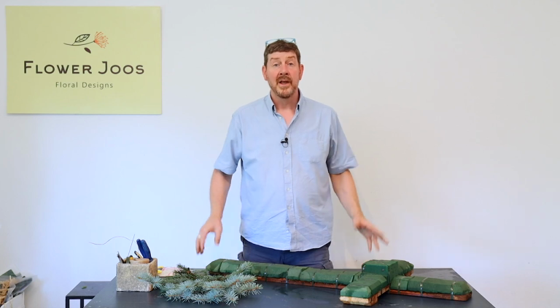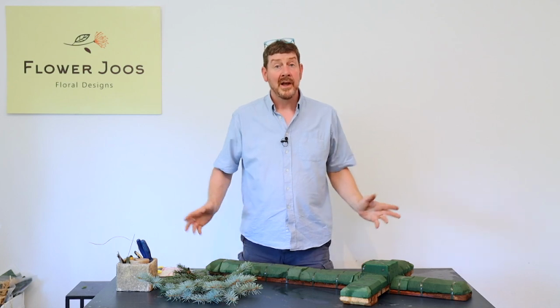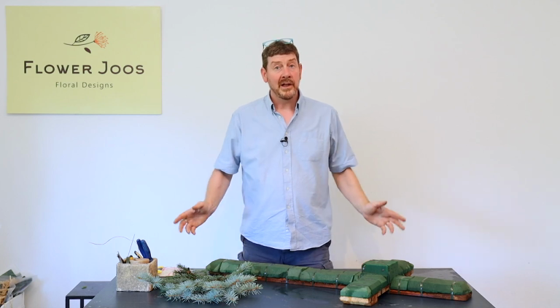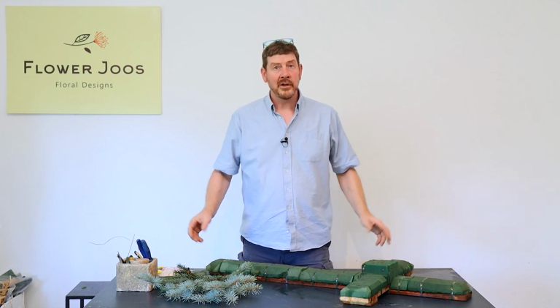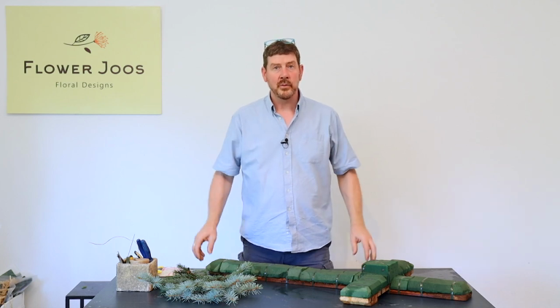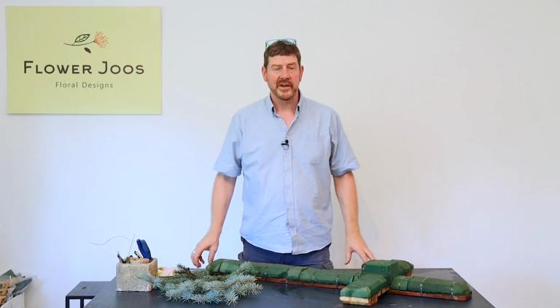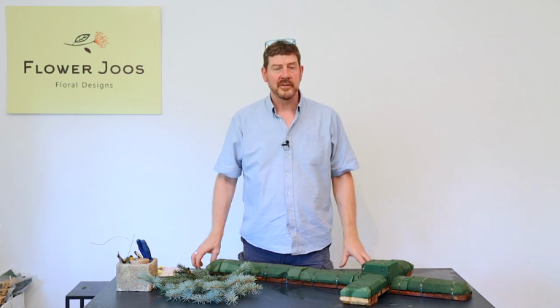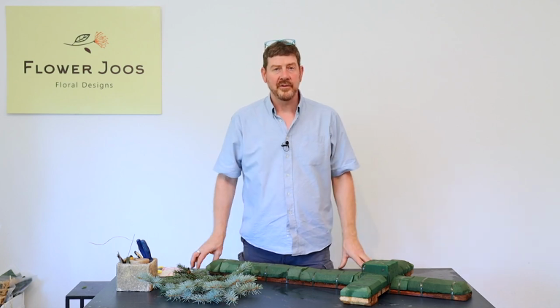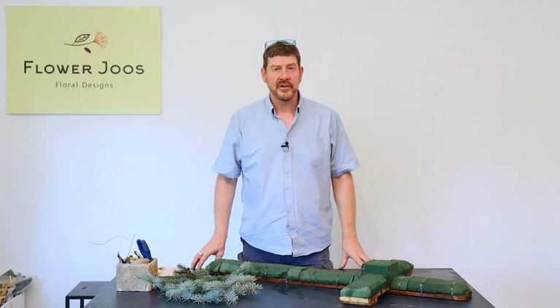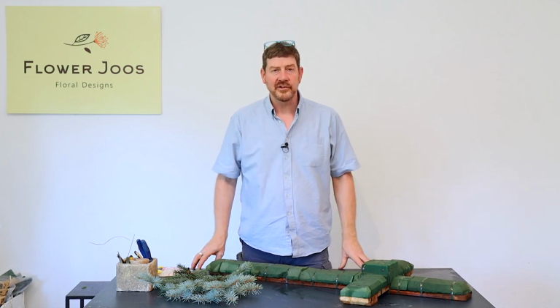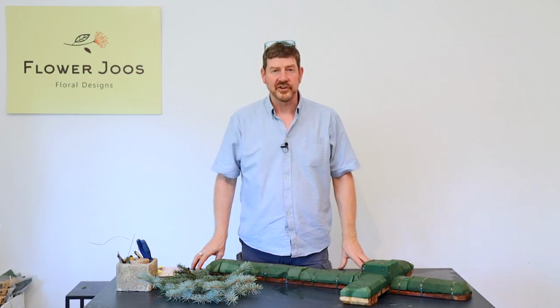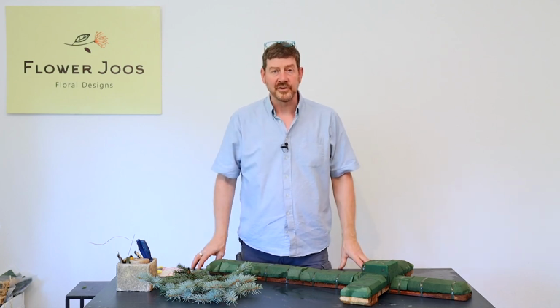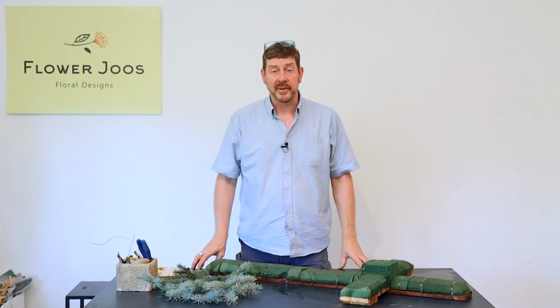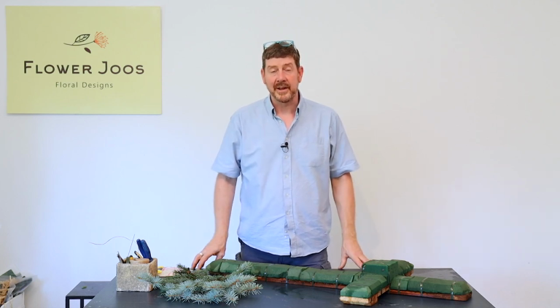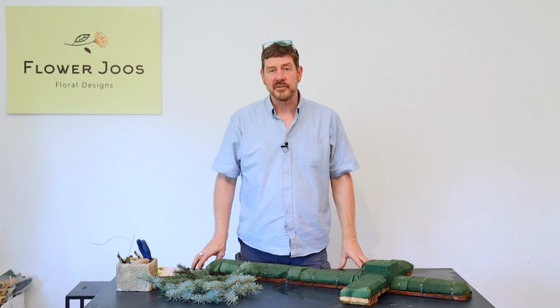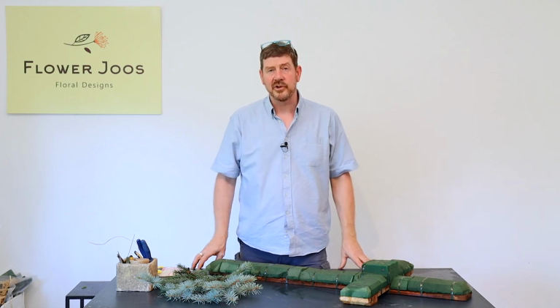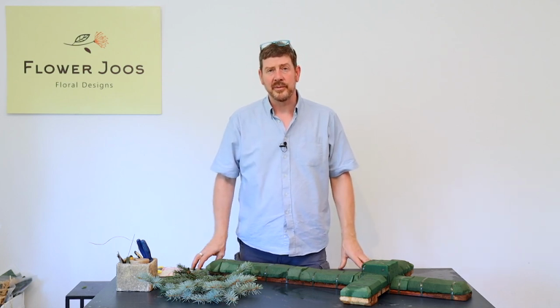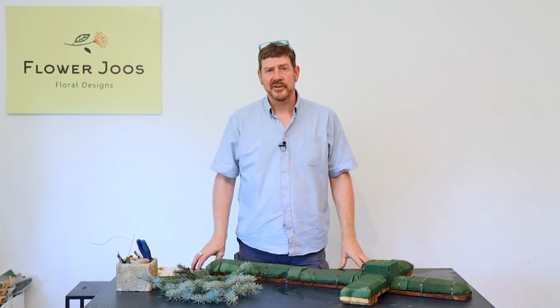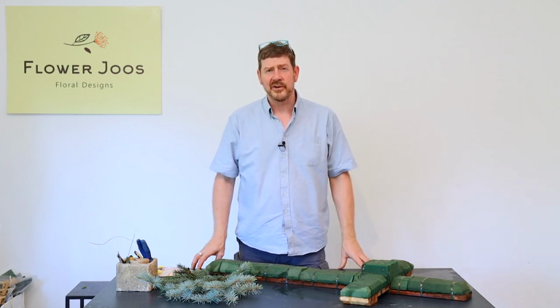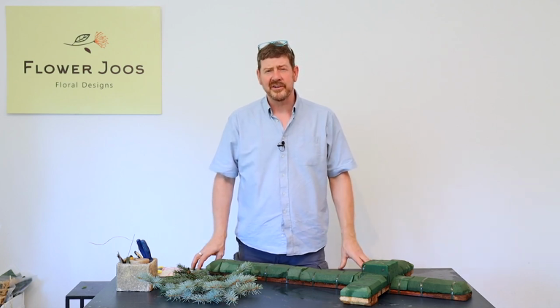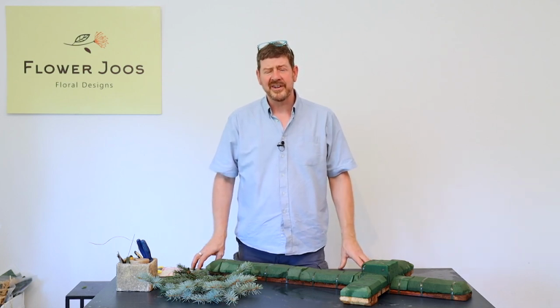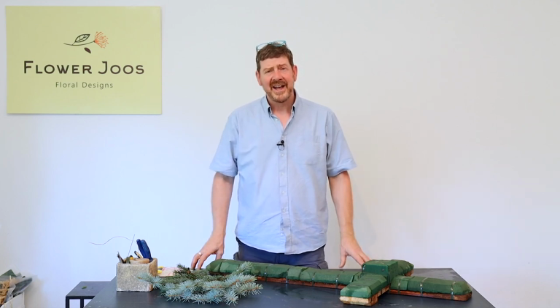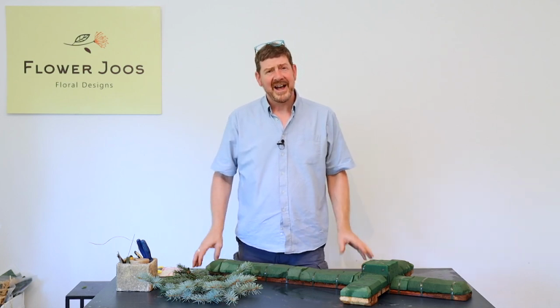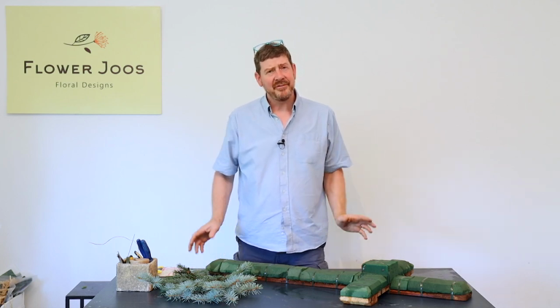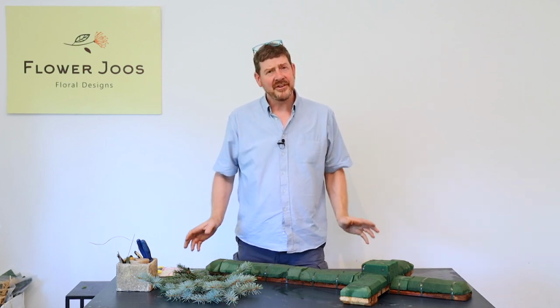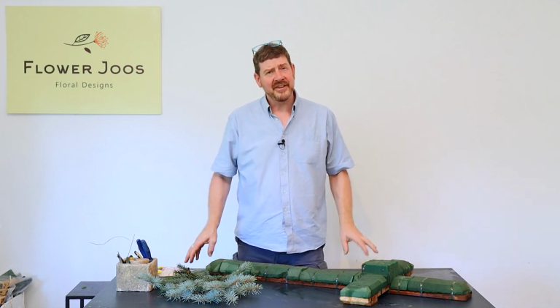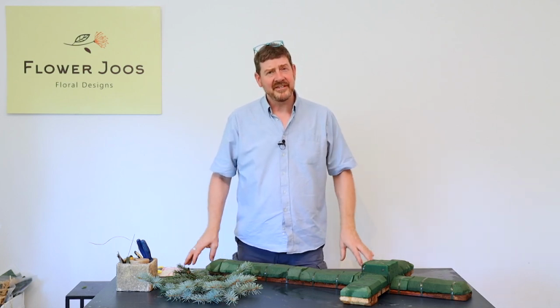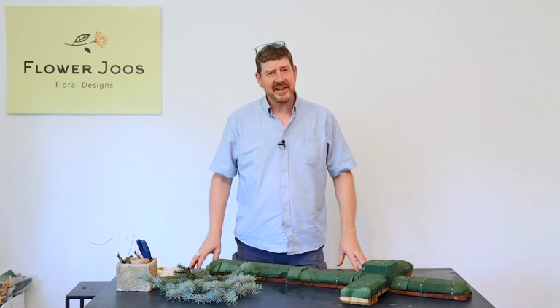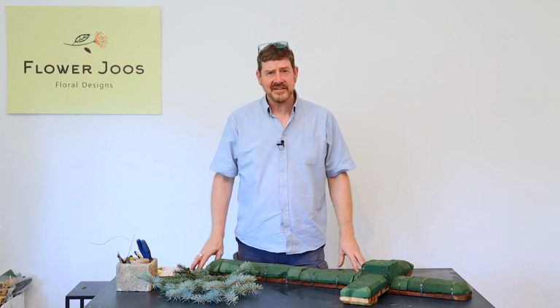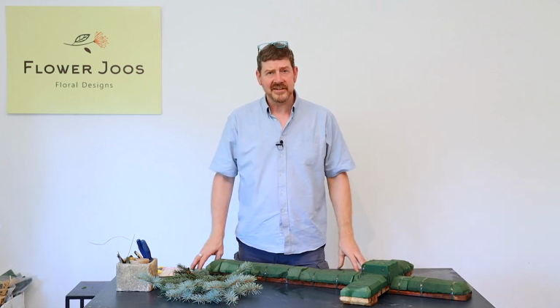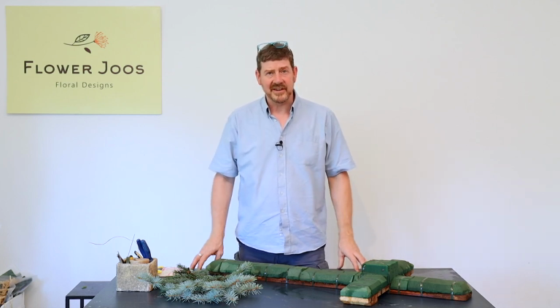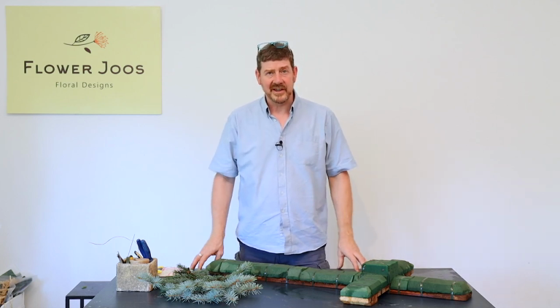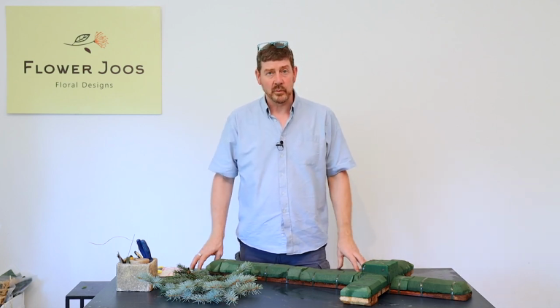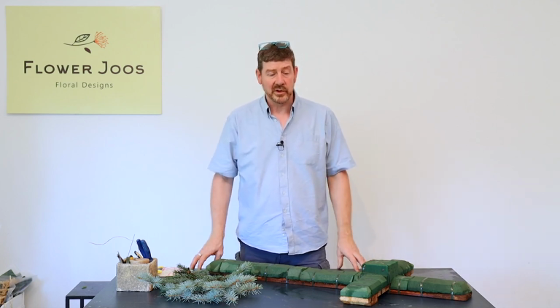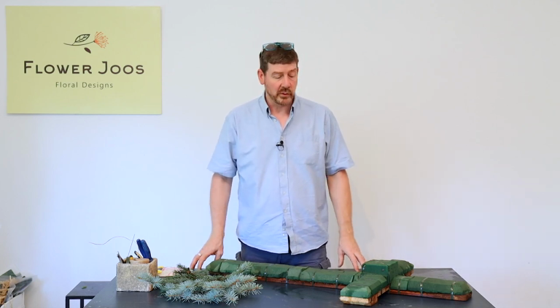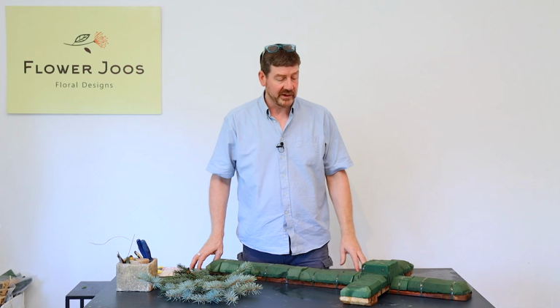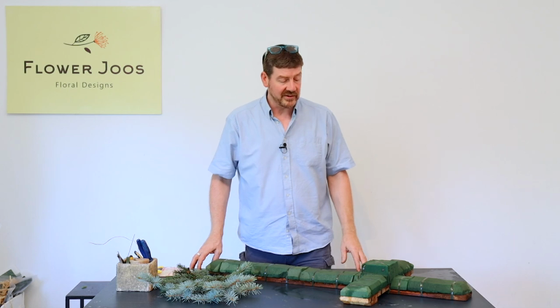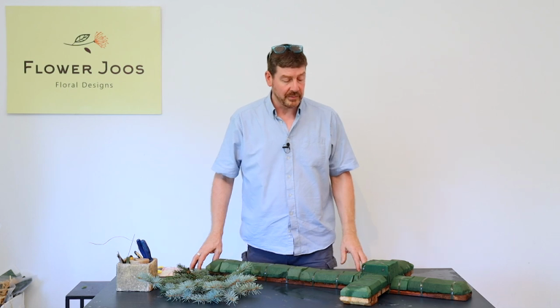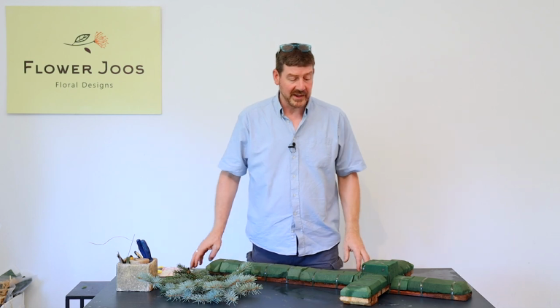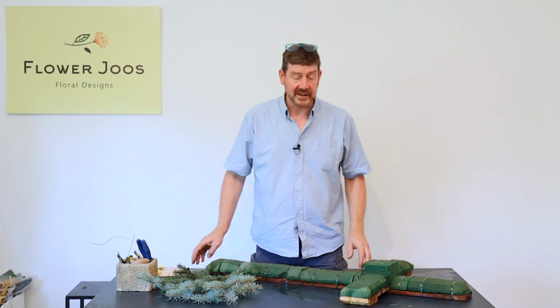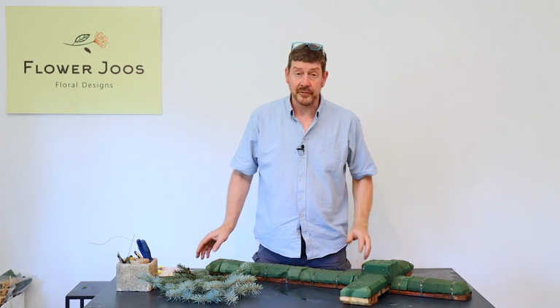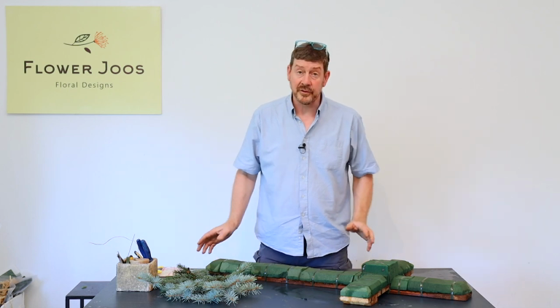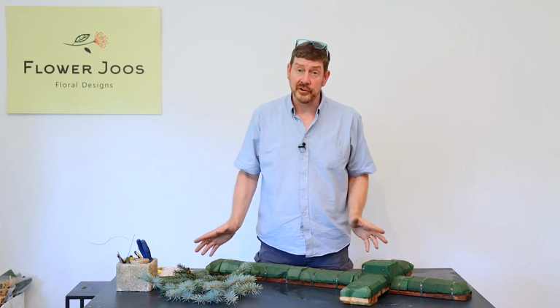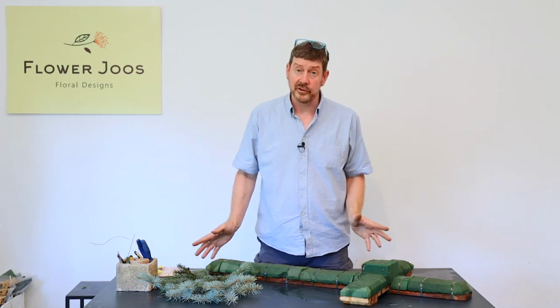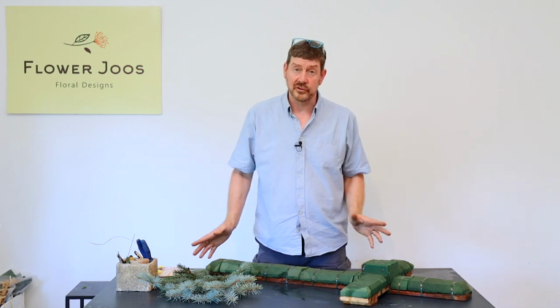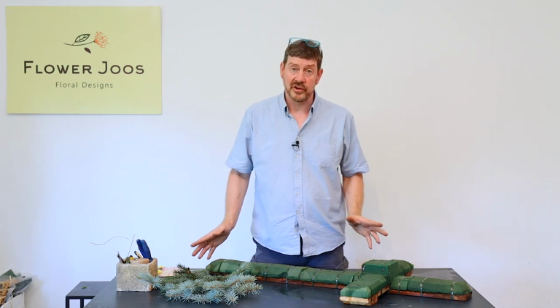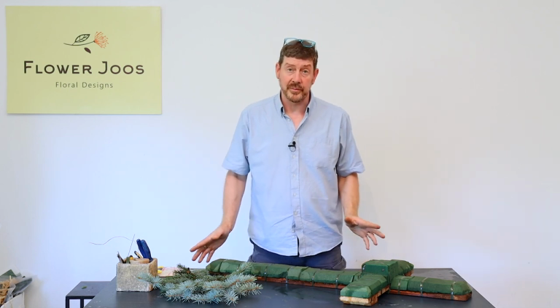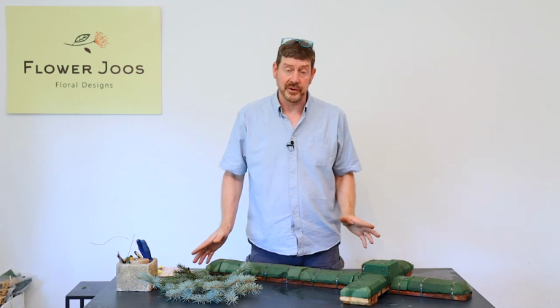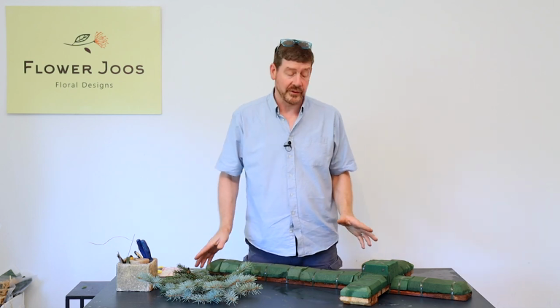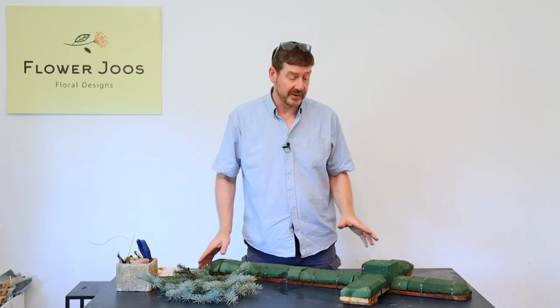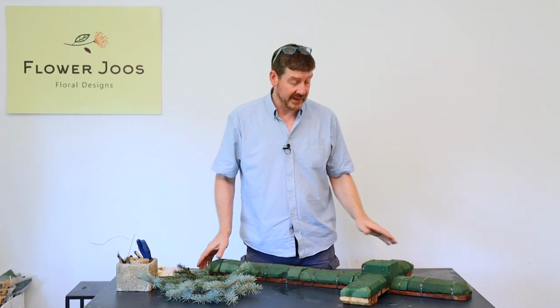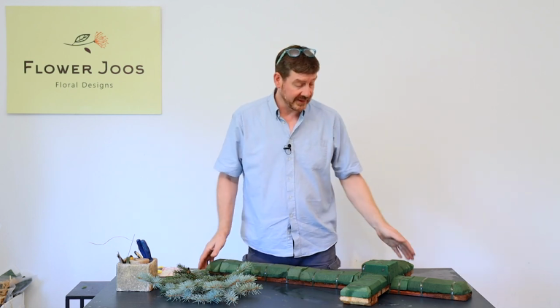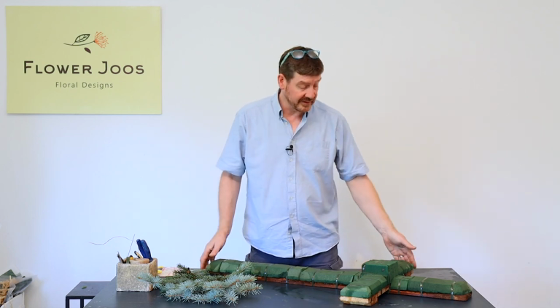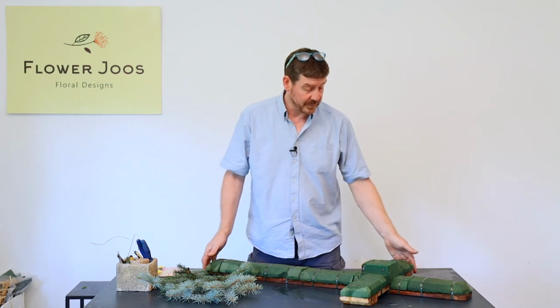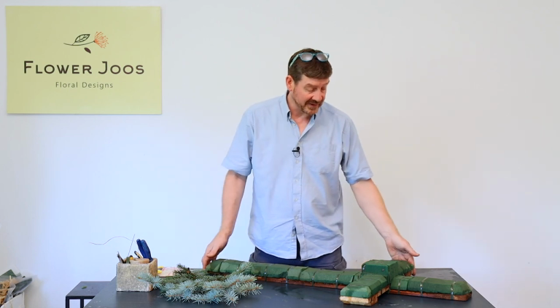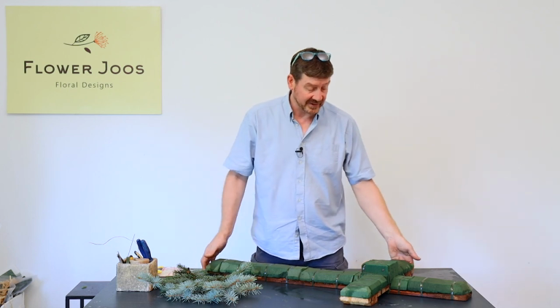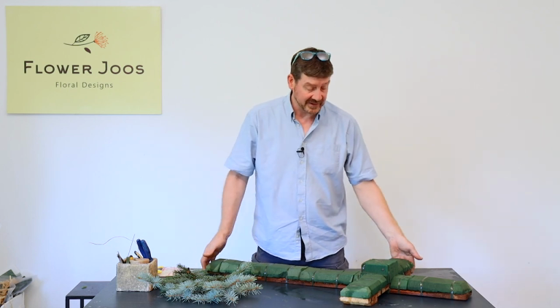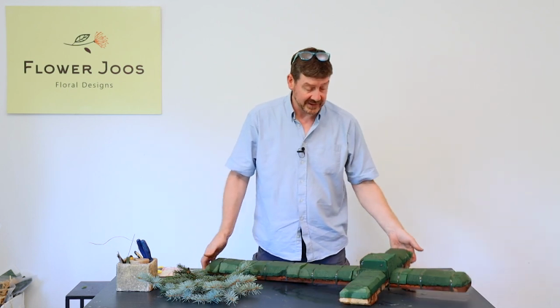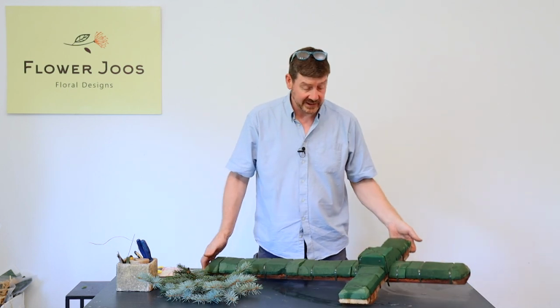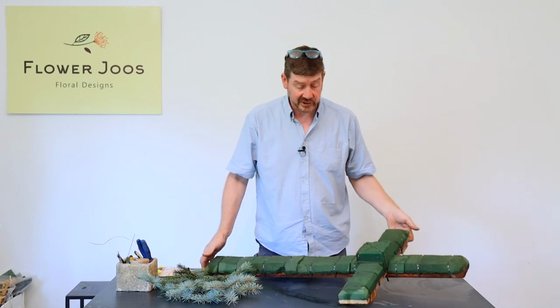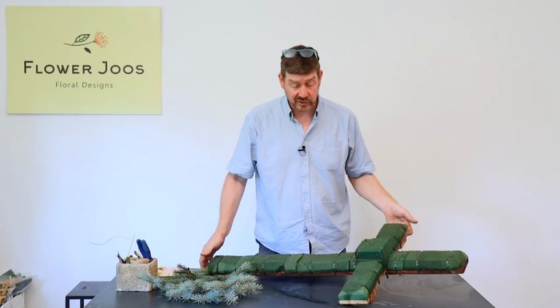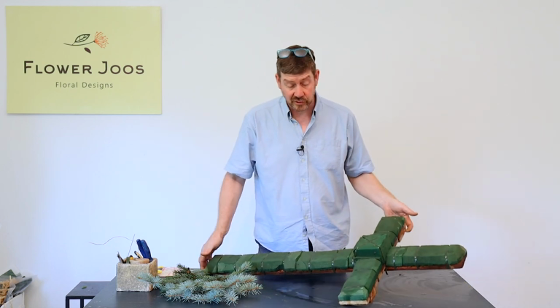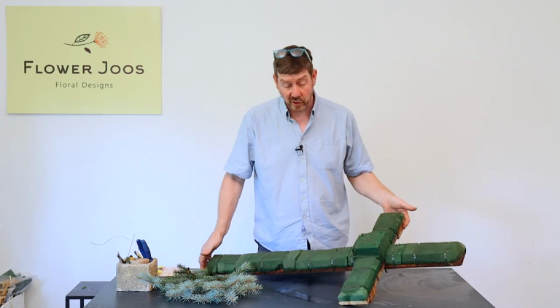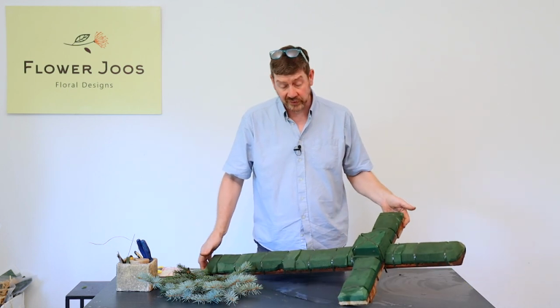Hello, welcome to Flour Juice. My name is John MacDonald and for today's design we're going to make a funeral tribute that is basically a cross.